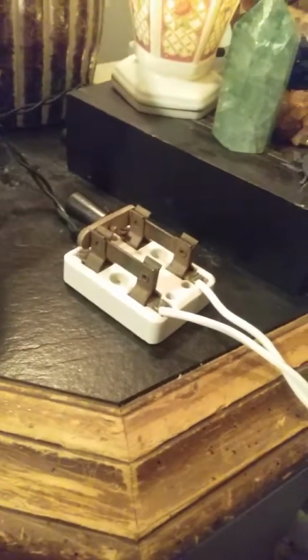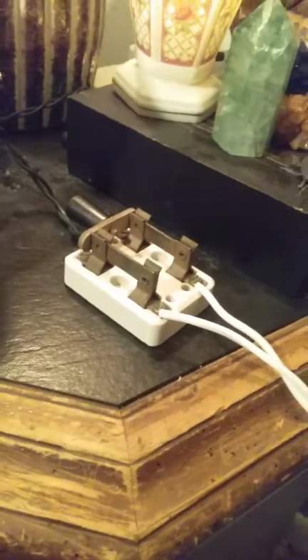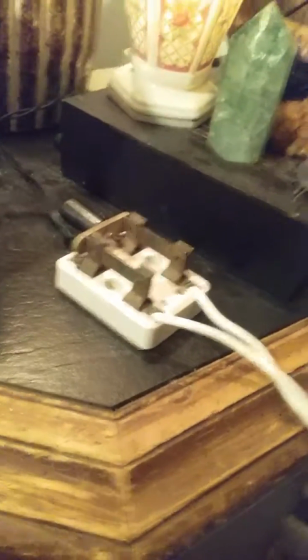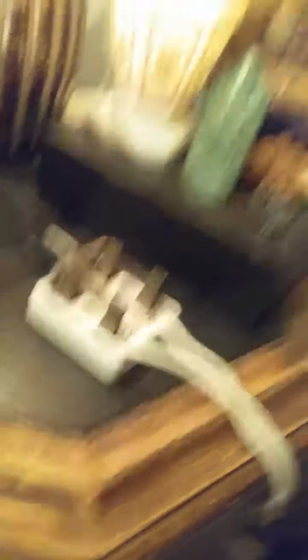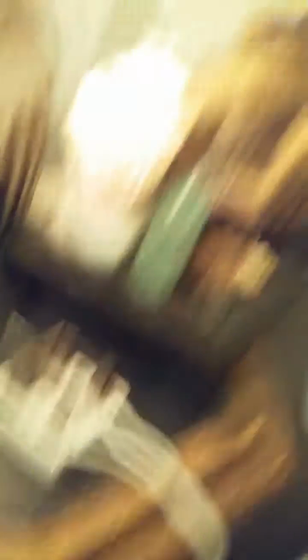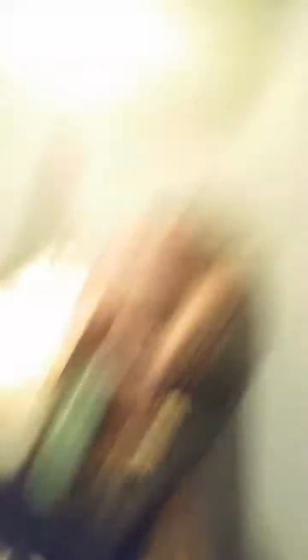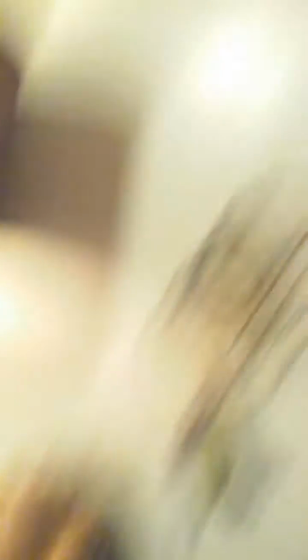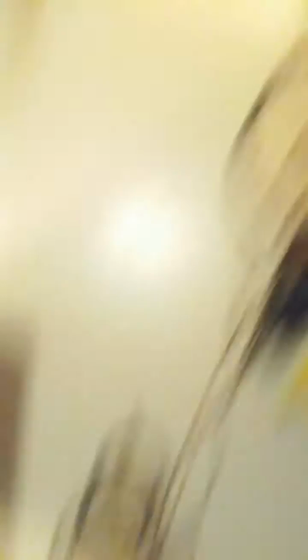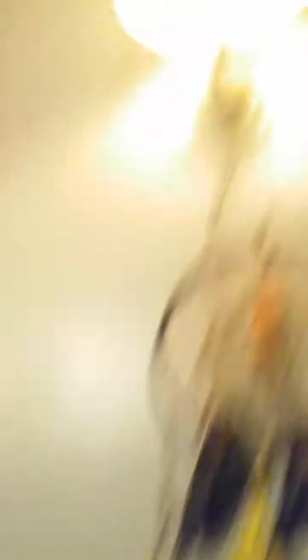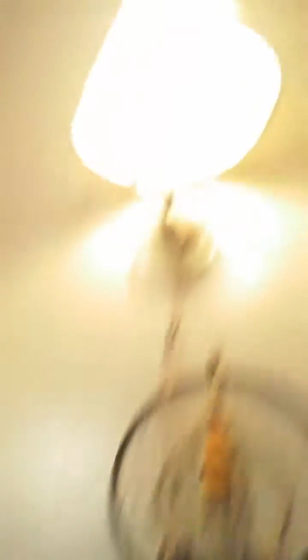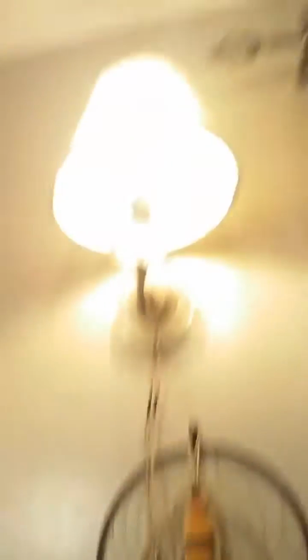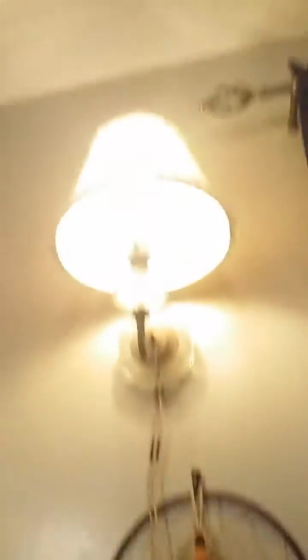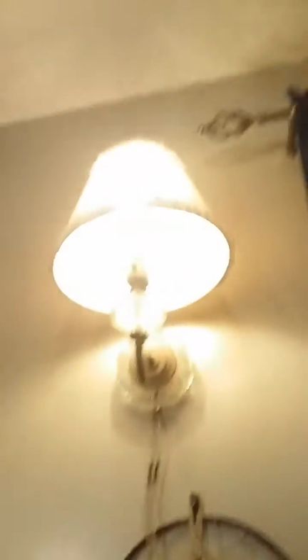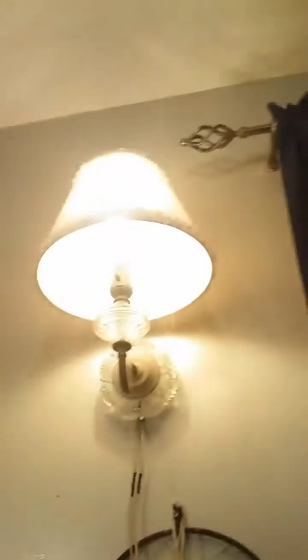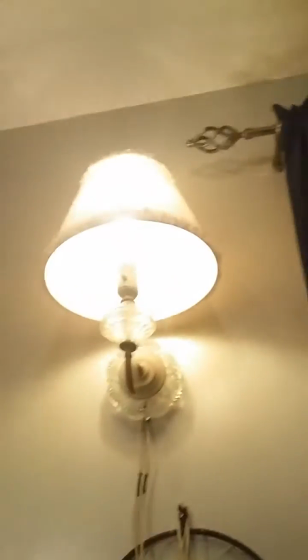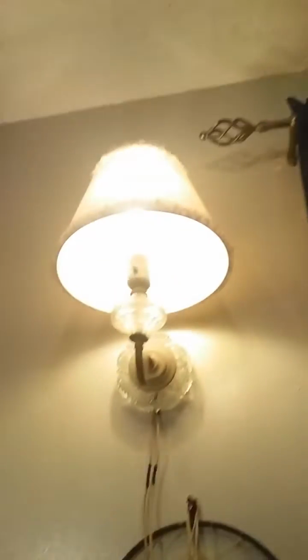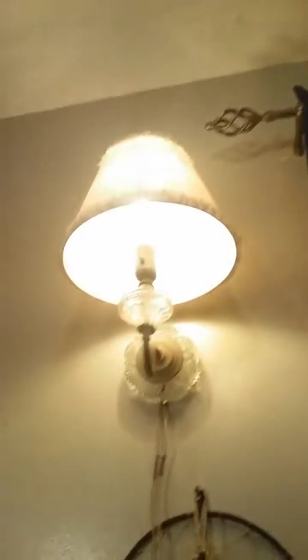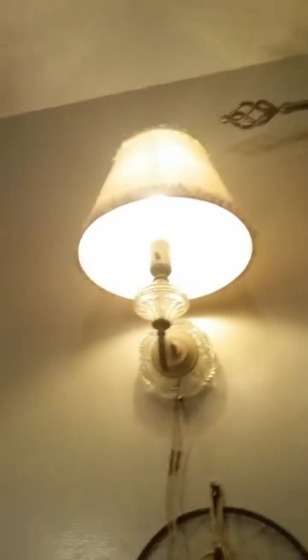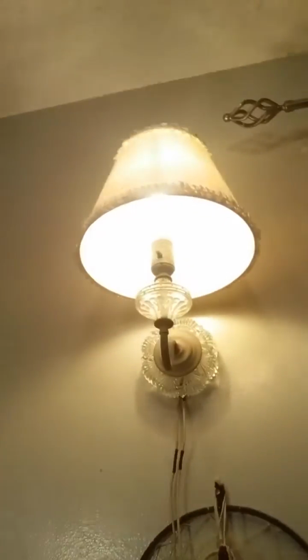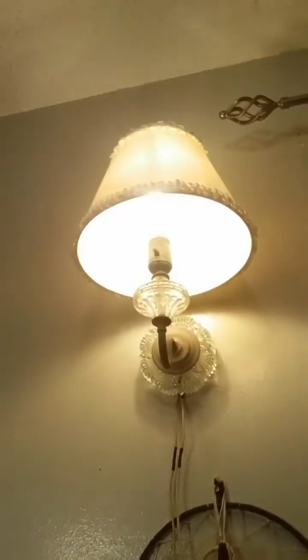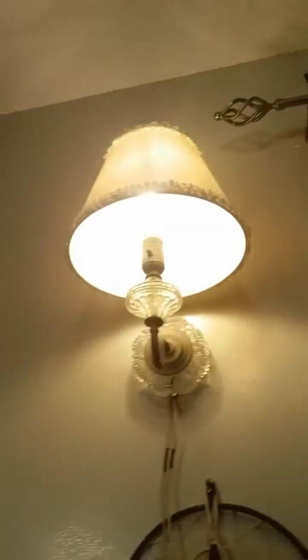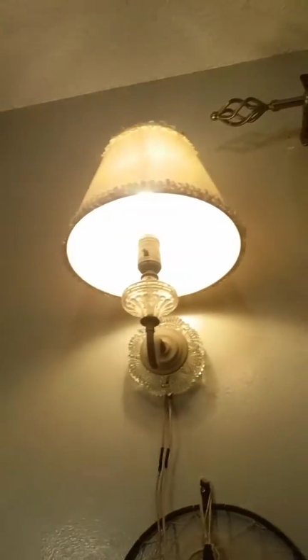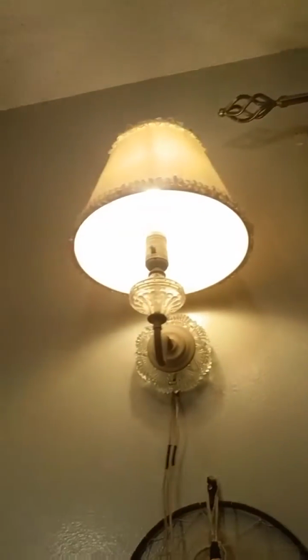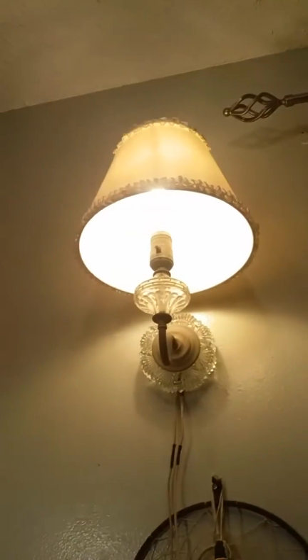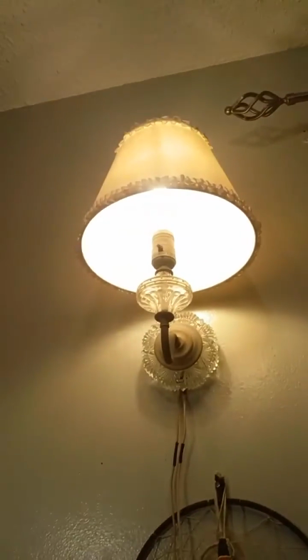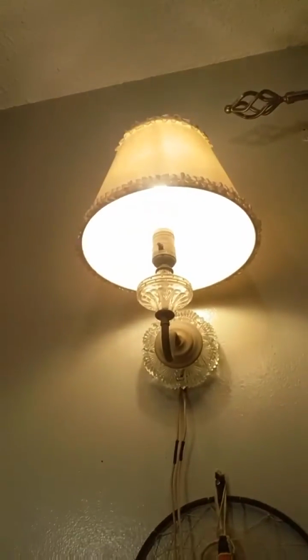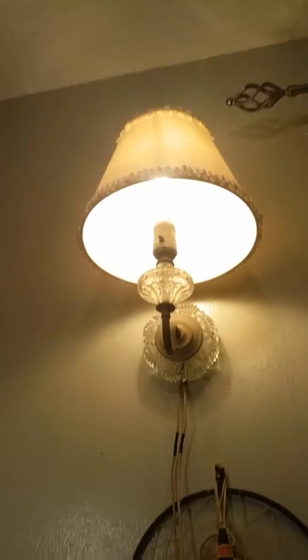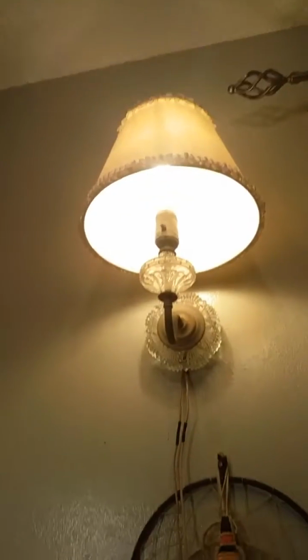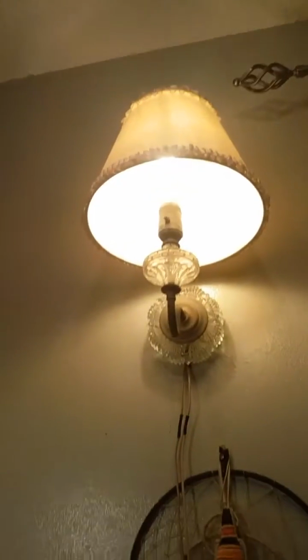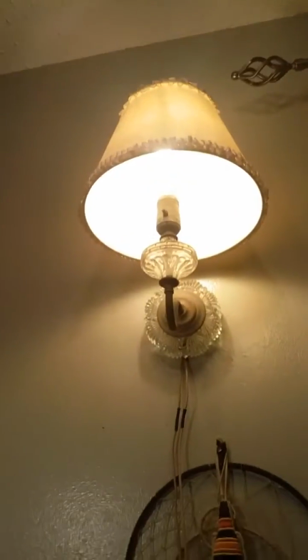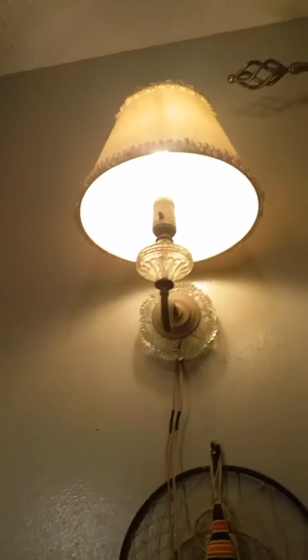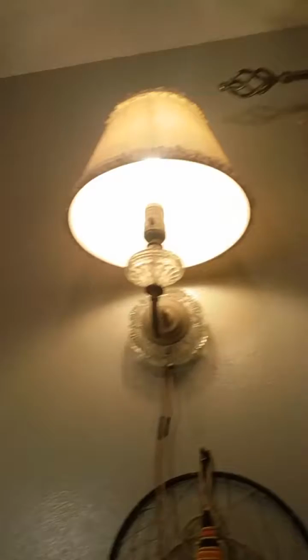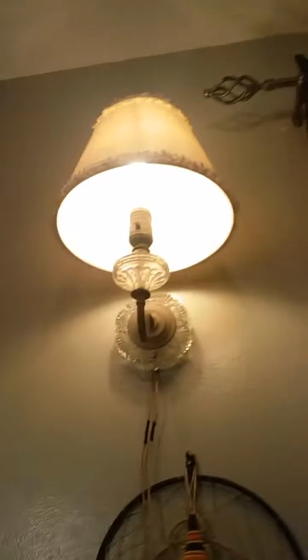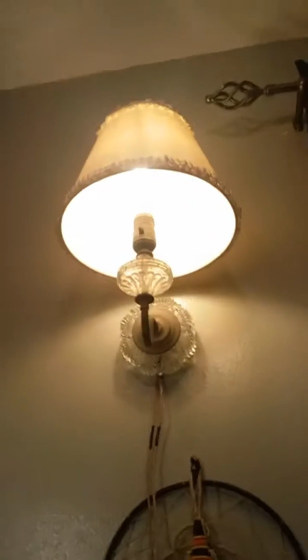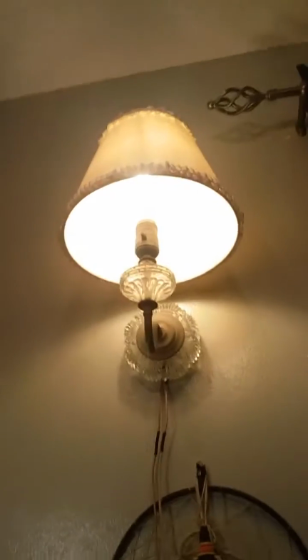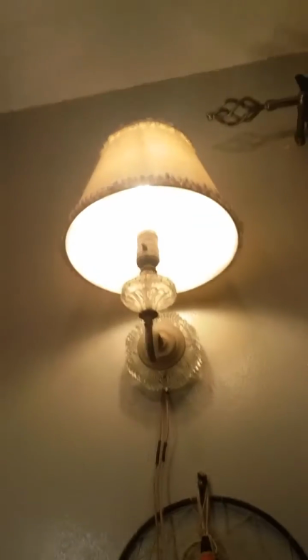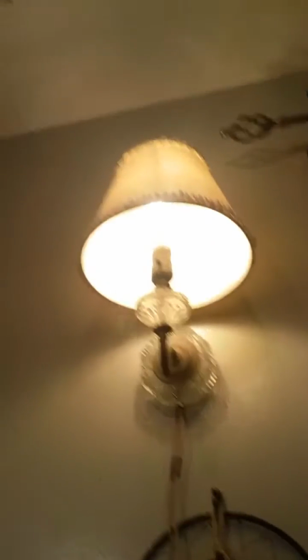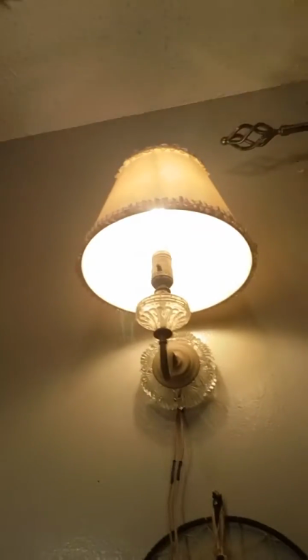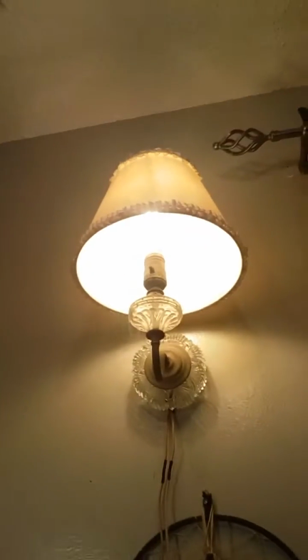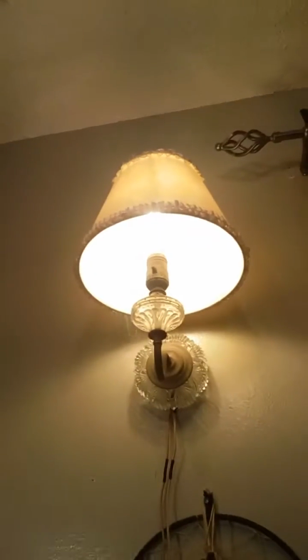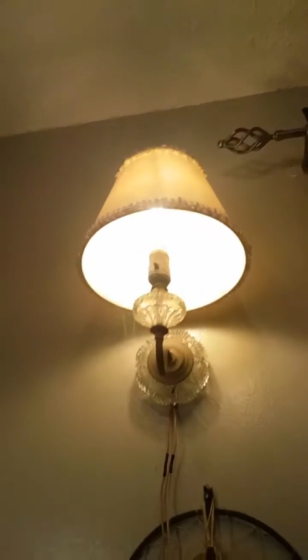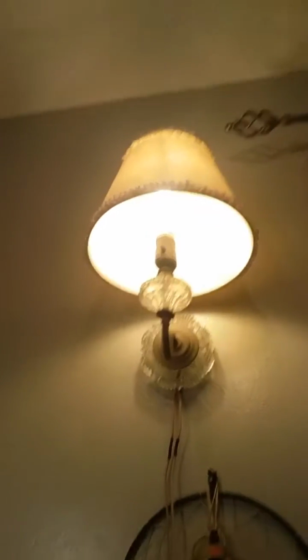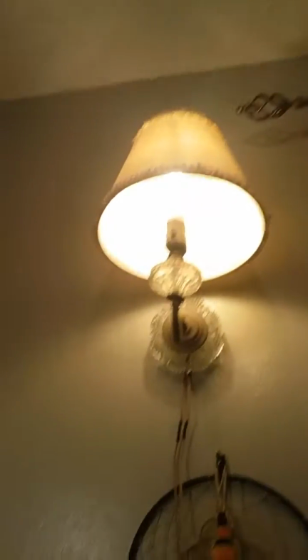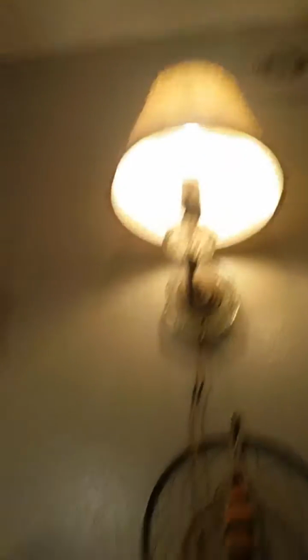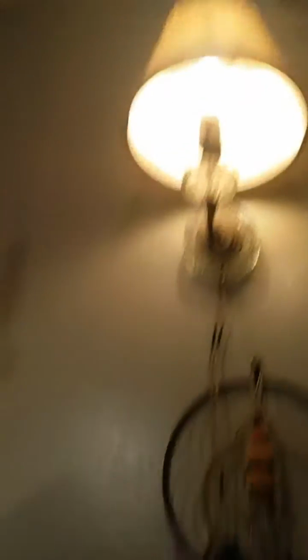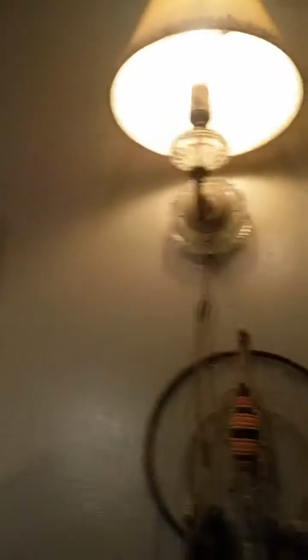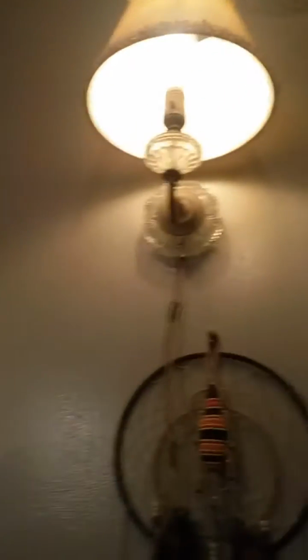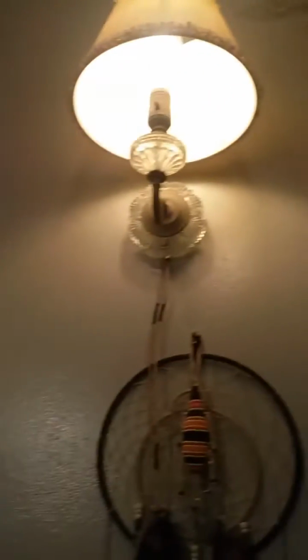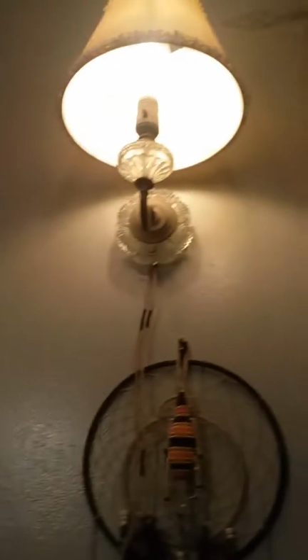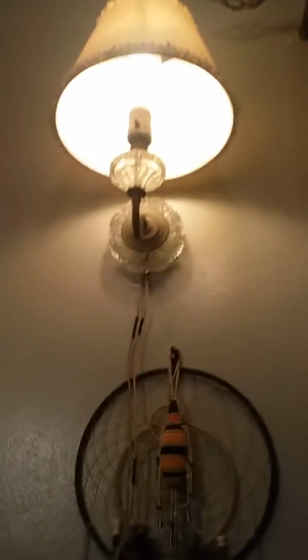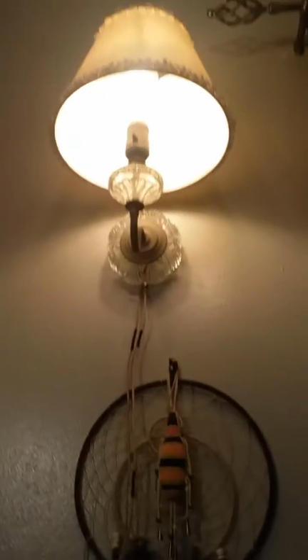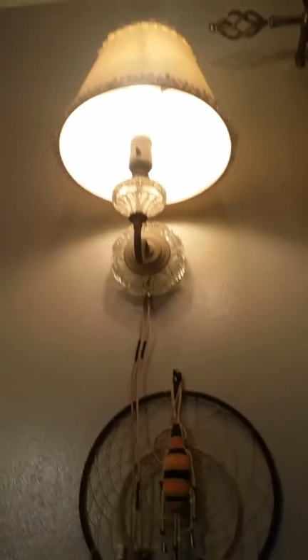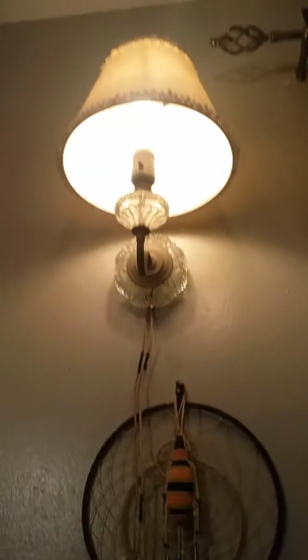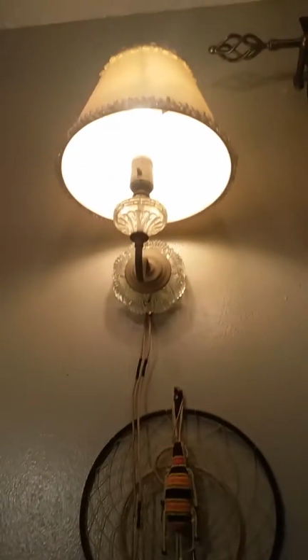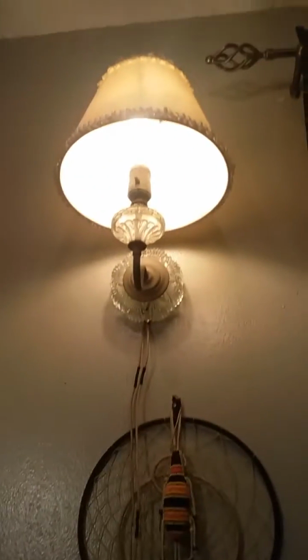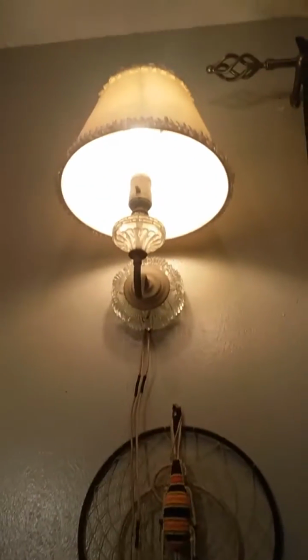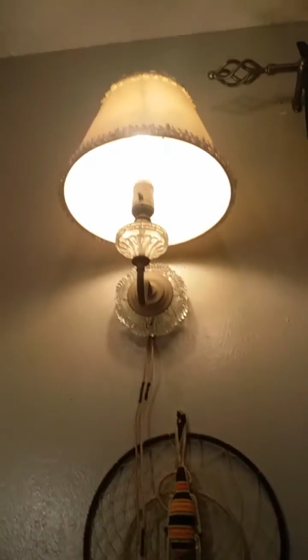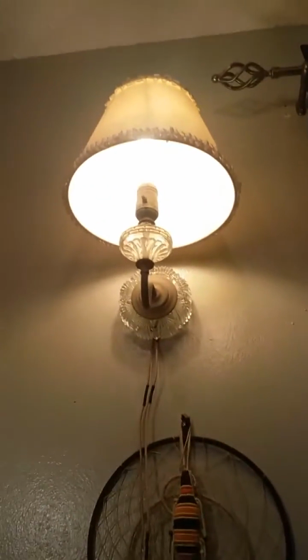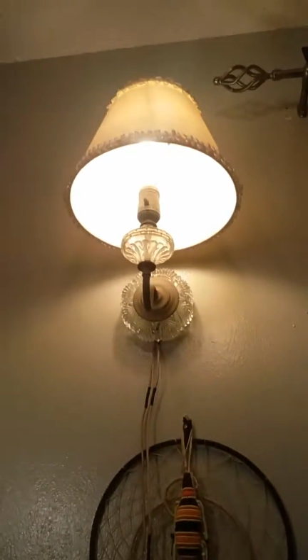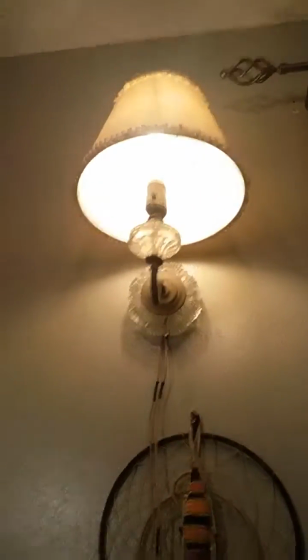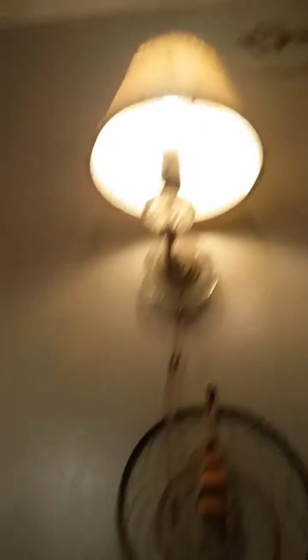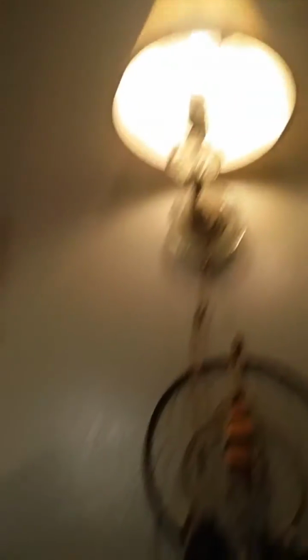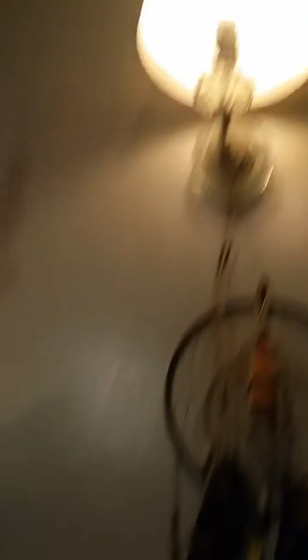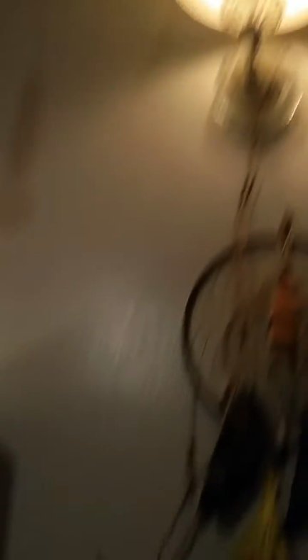It's hooked up to this light up here, which I also got at a yard sale from the 30s.